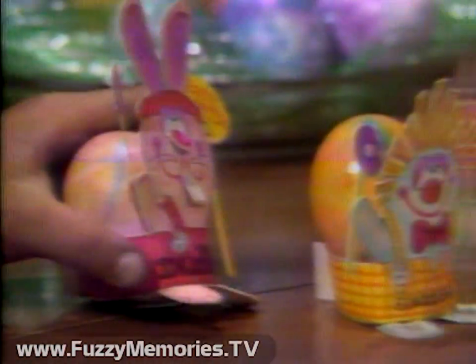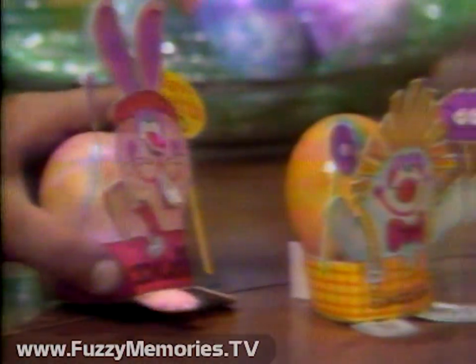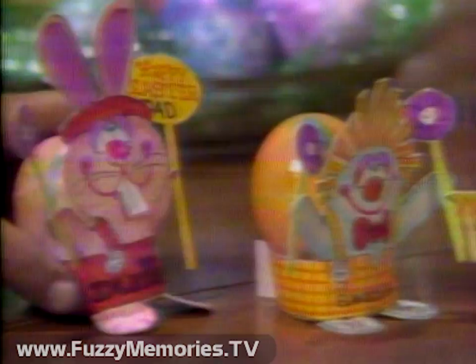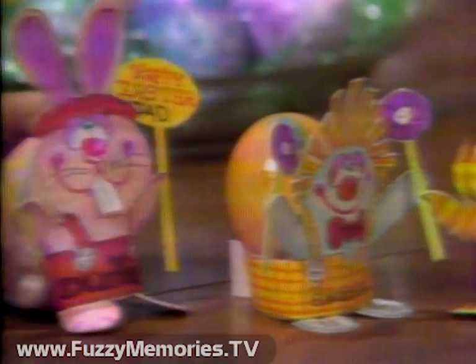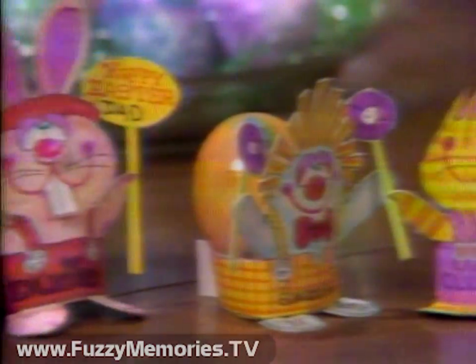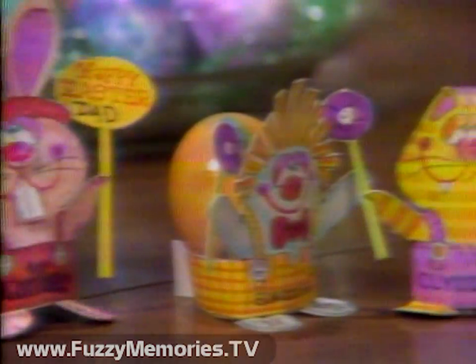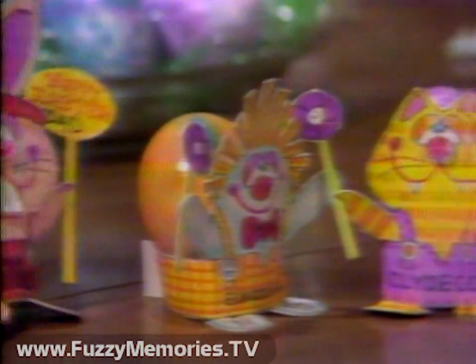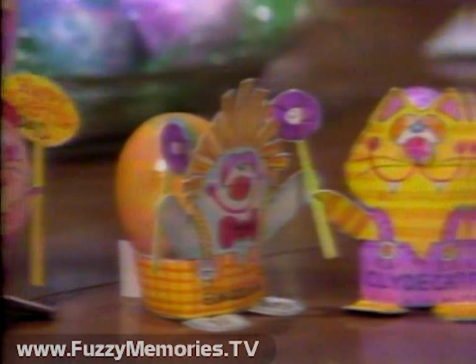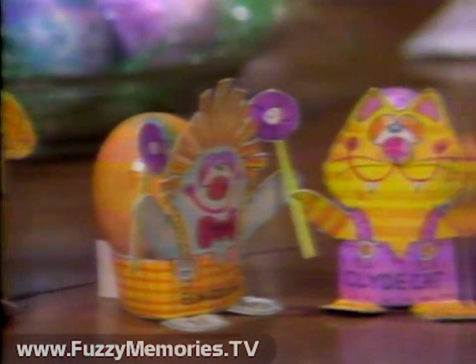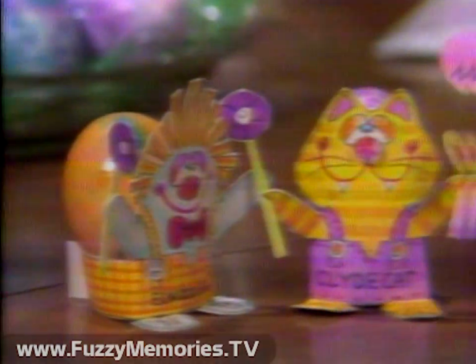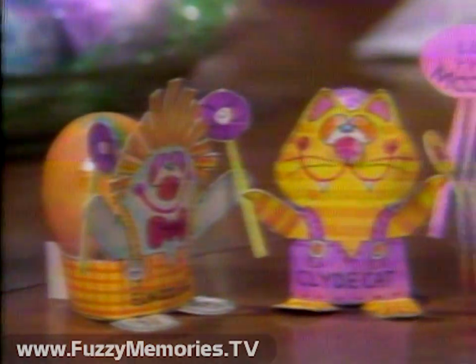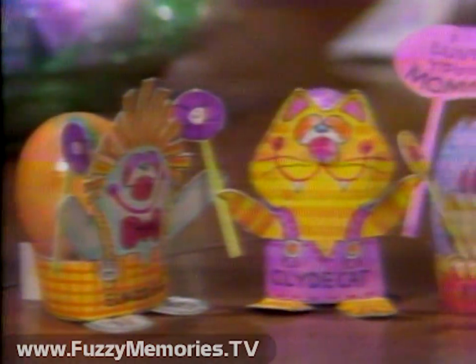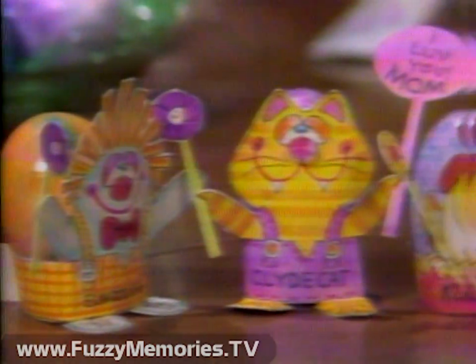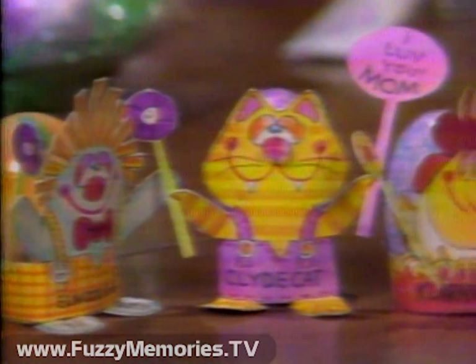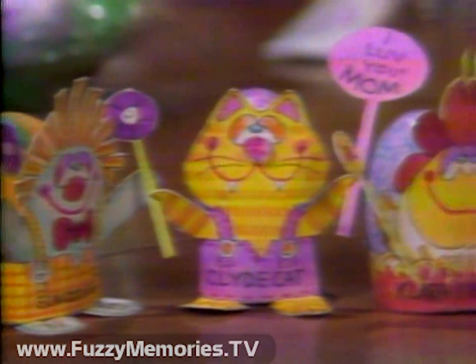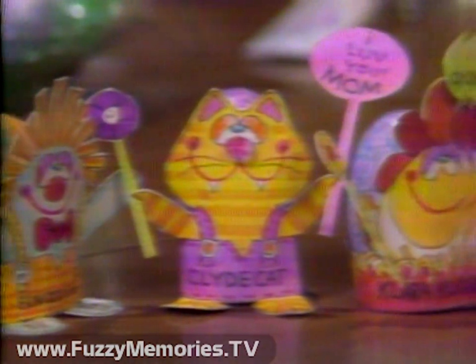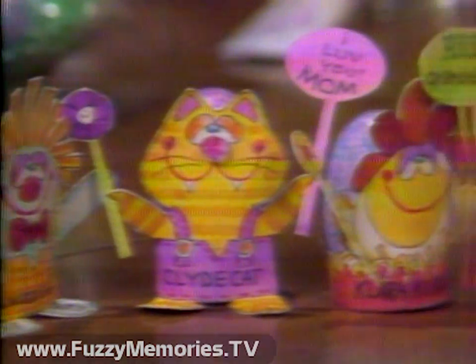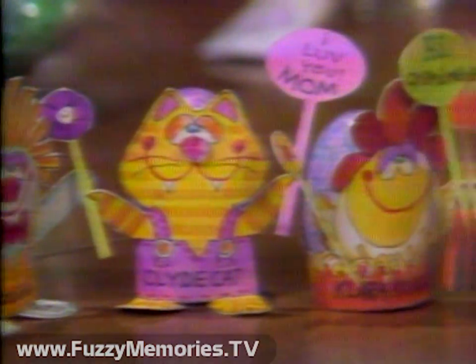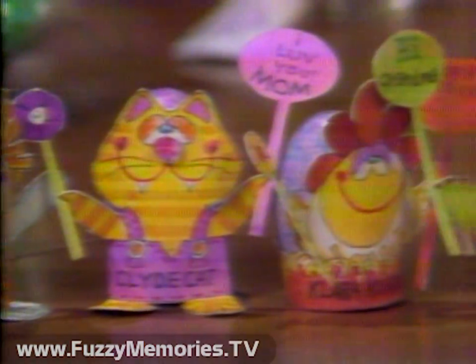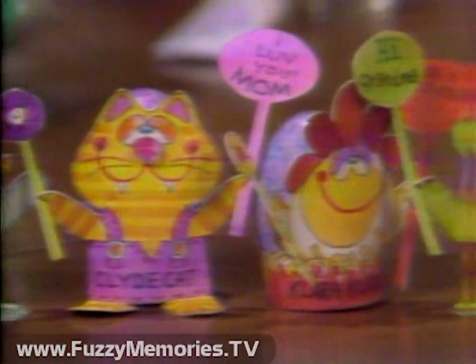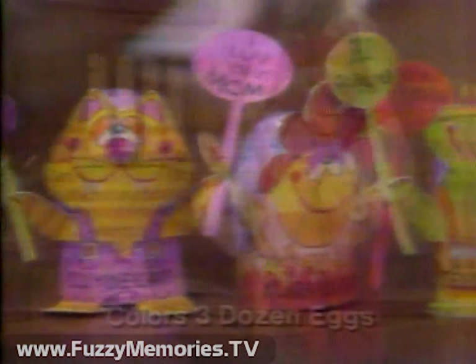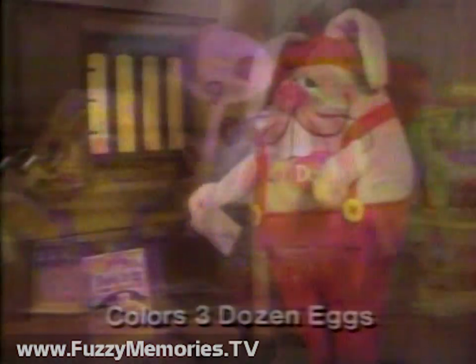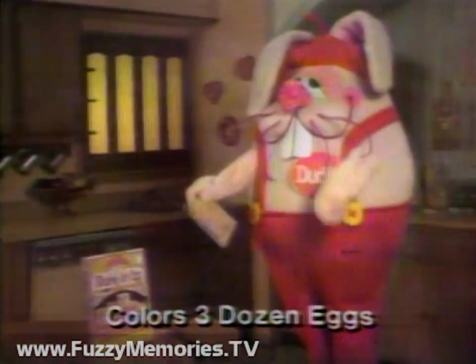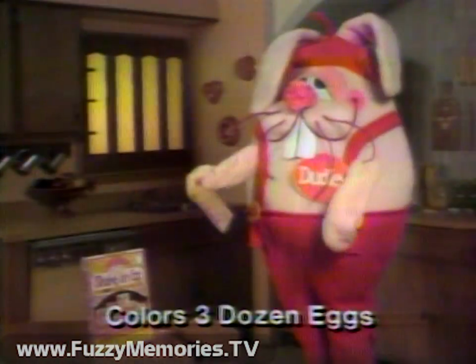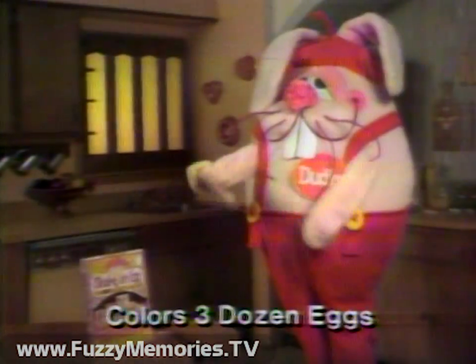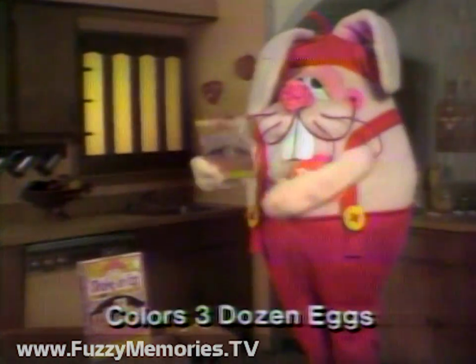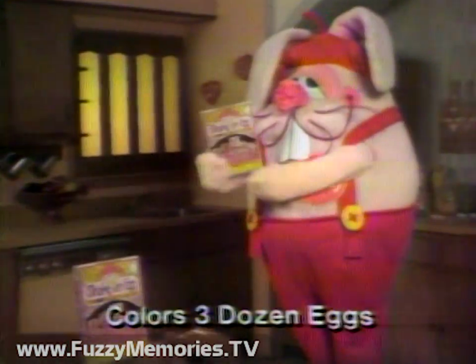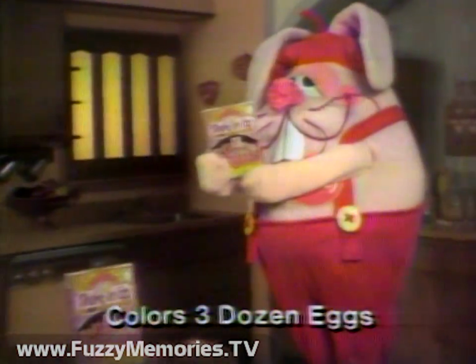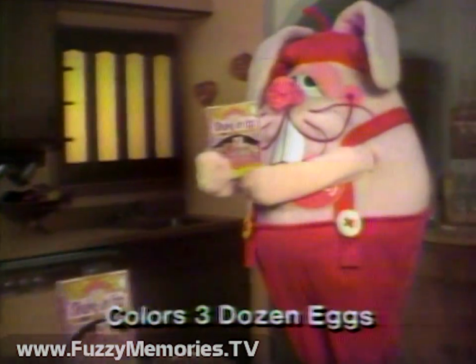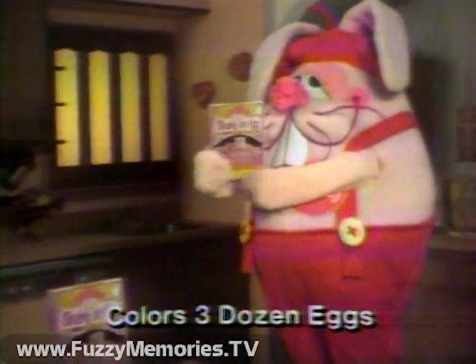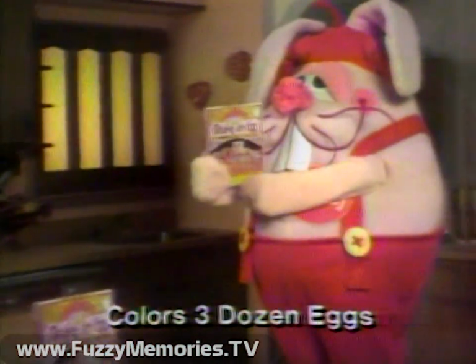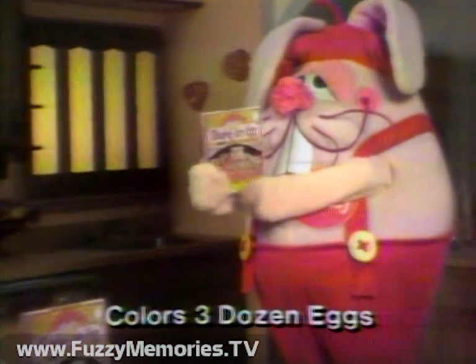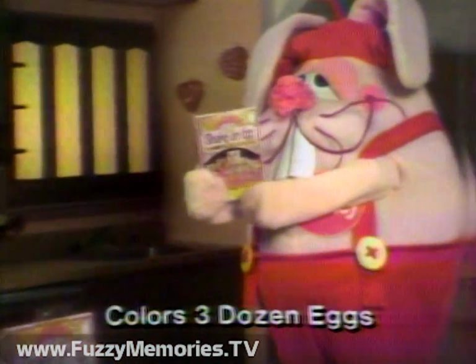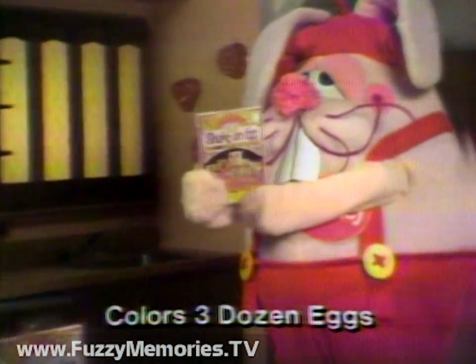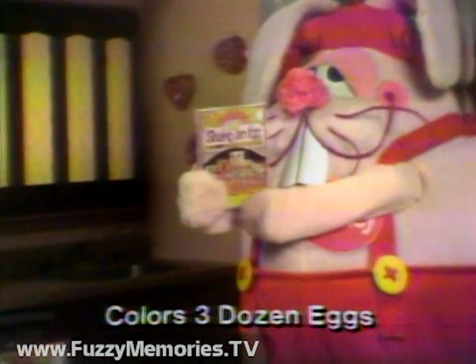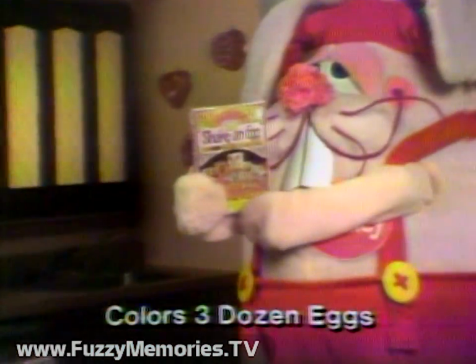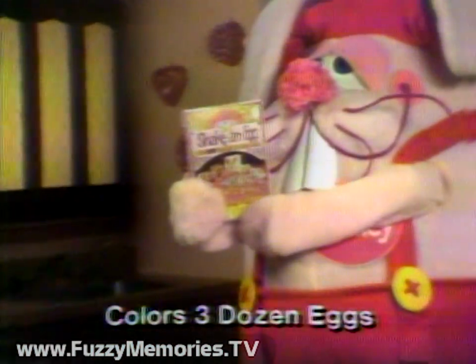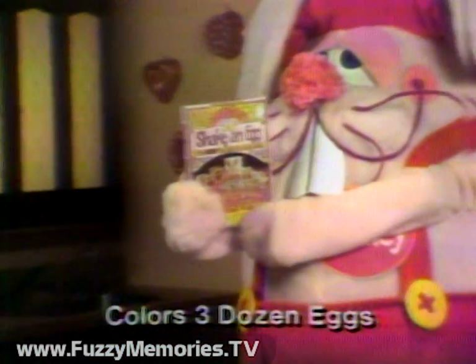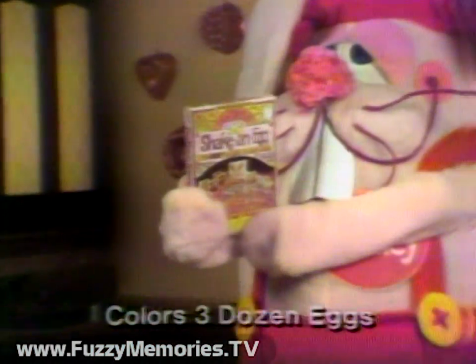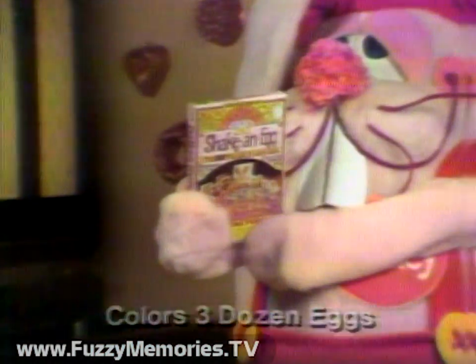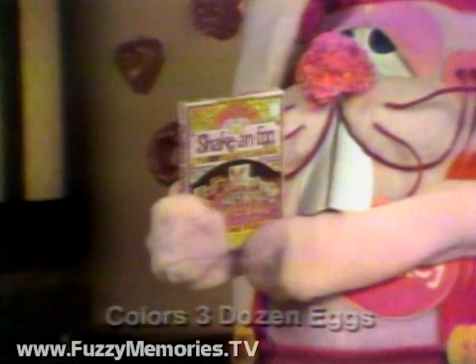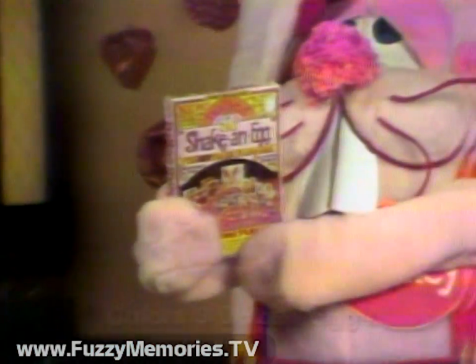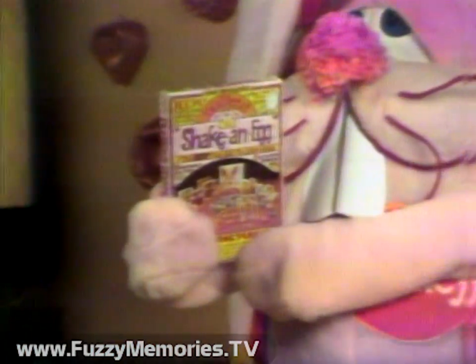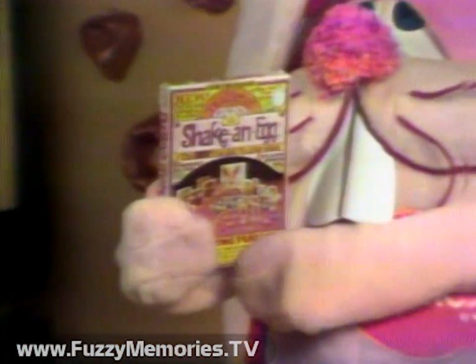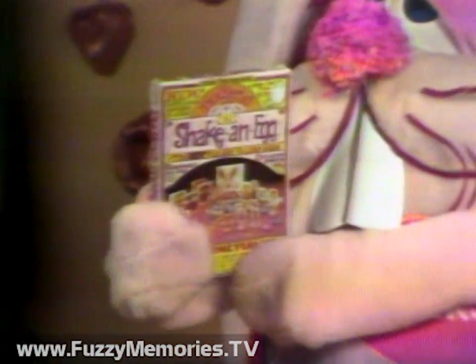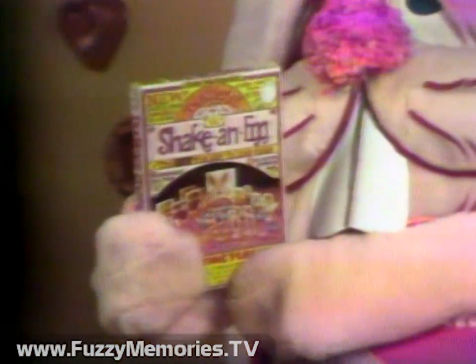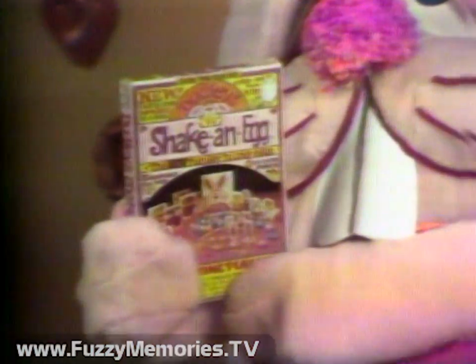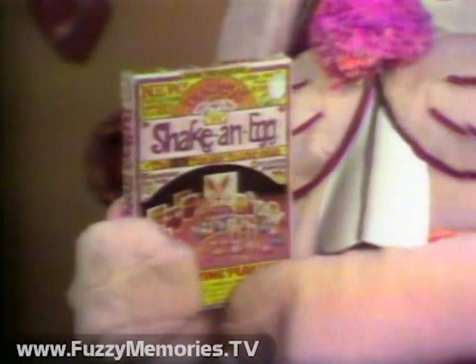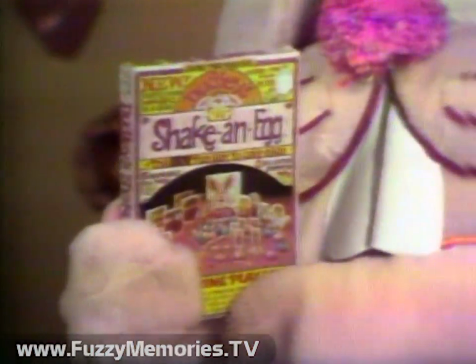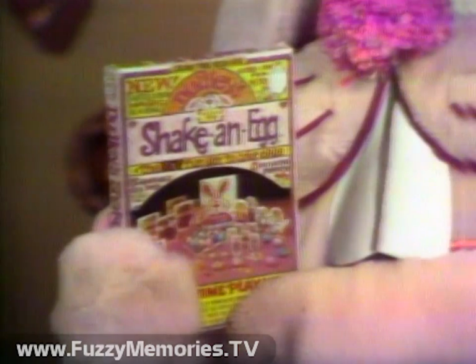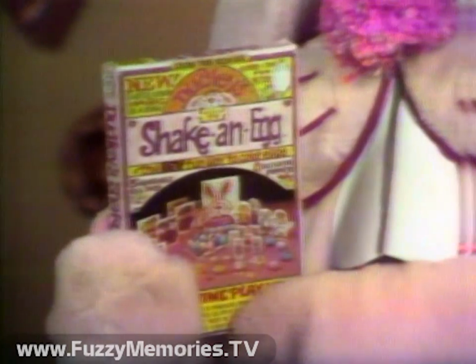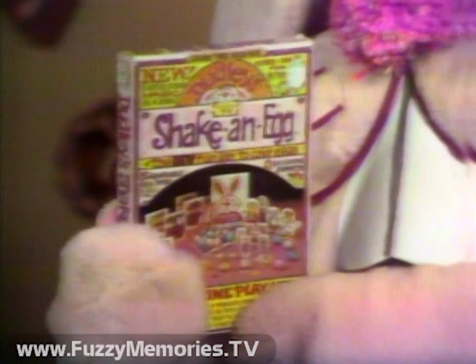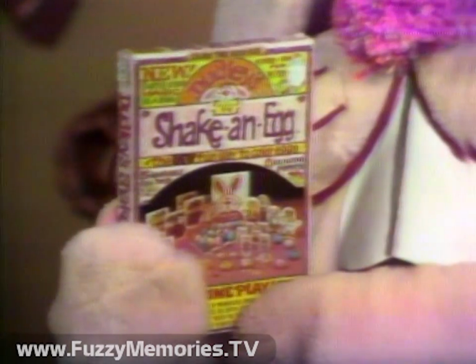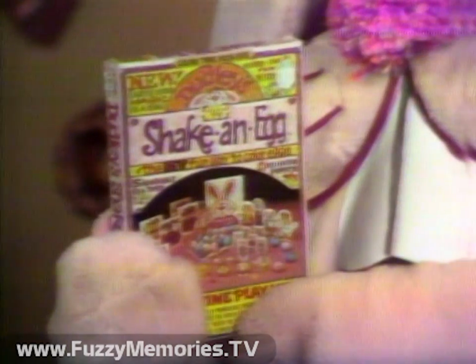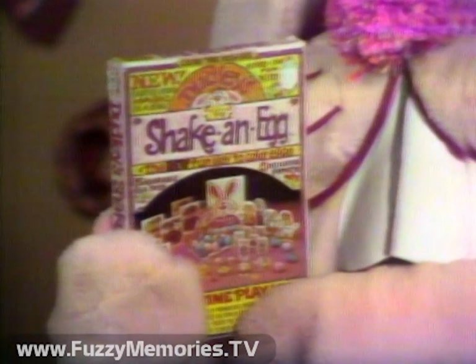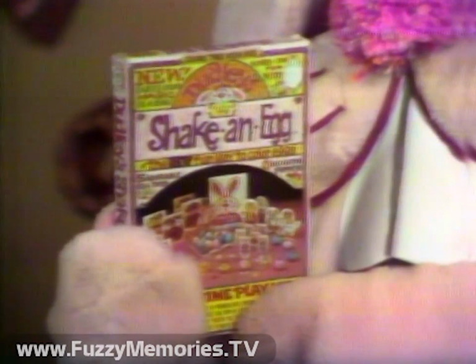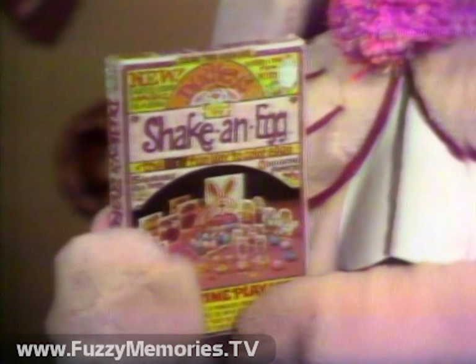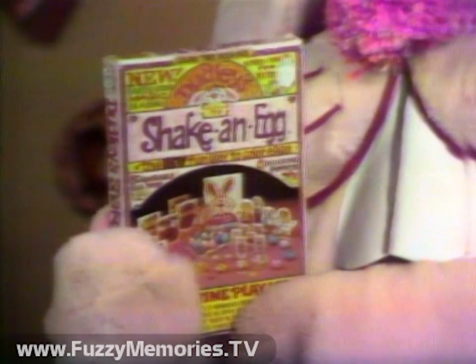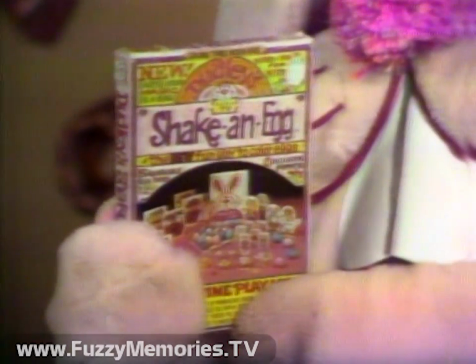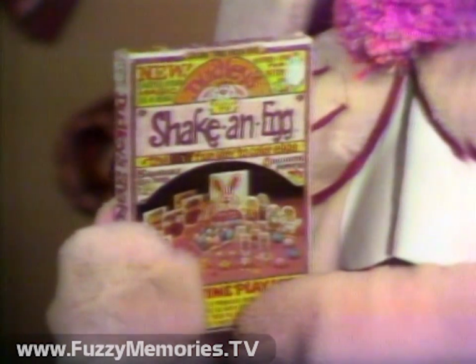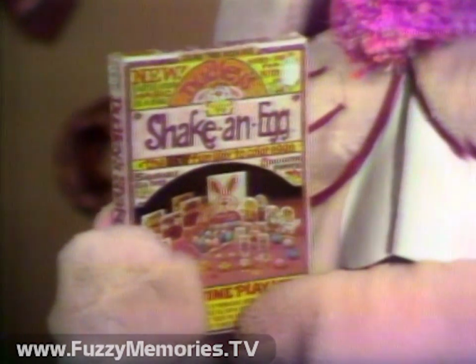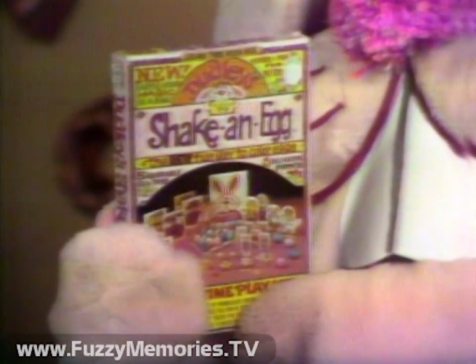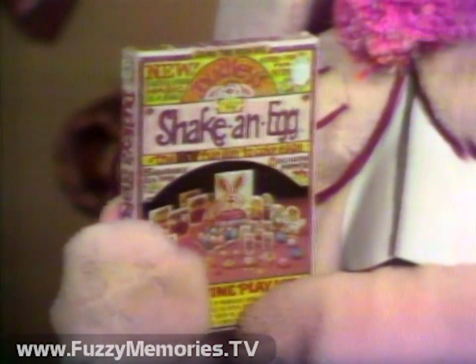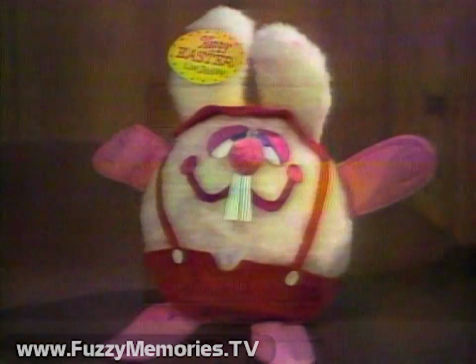And look what a fabulous burst of color you've created. Use my Easter pals to show off the very best eggs. So look for Dudley's Shake an Egg, the new fun way to color eggs.